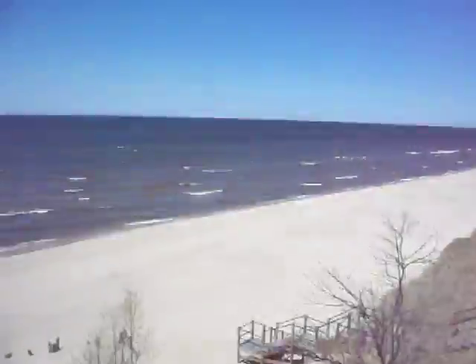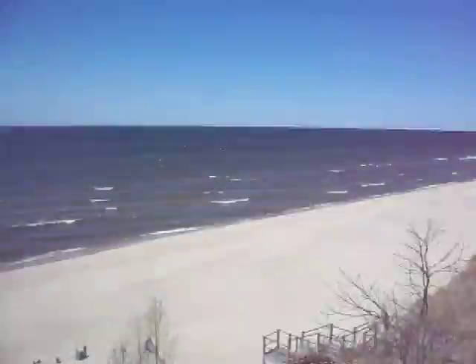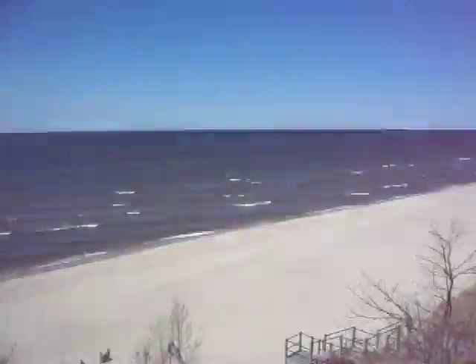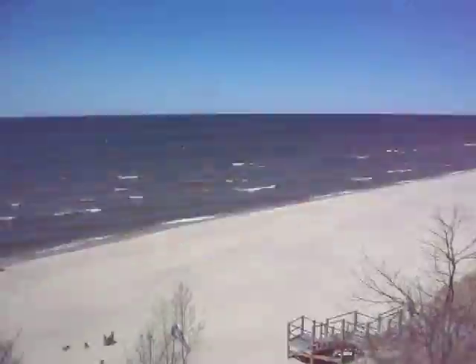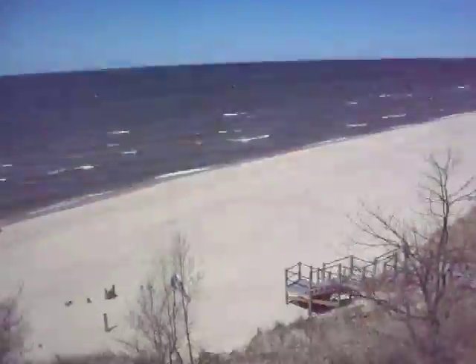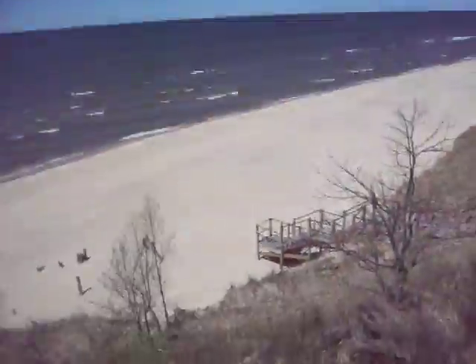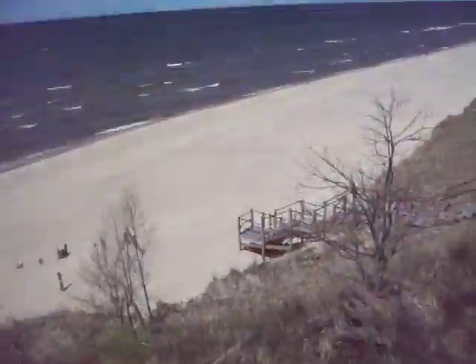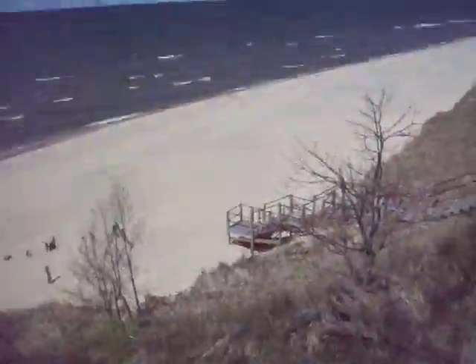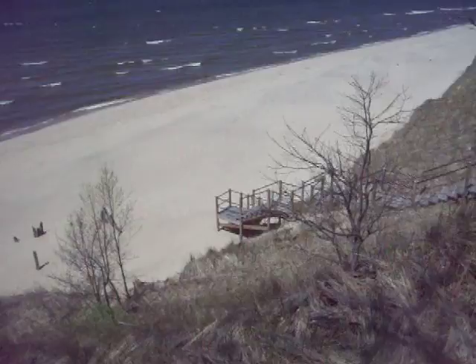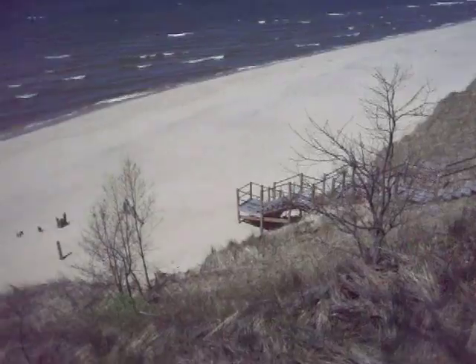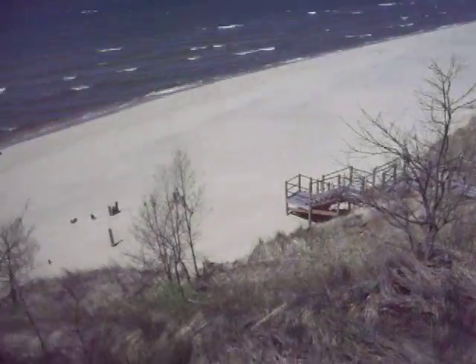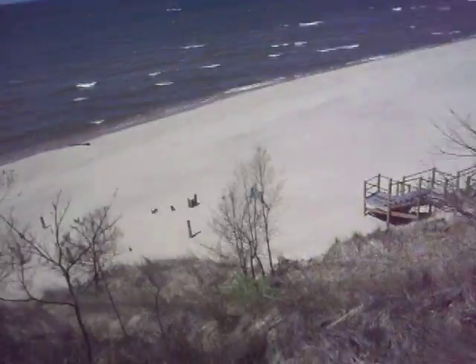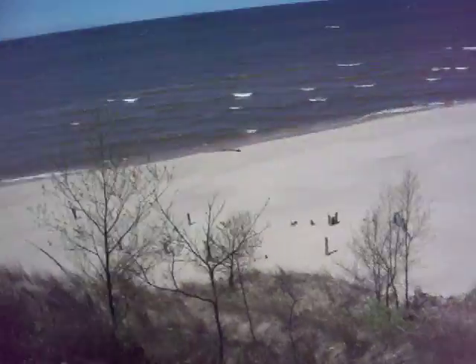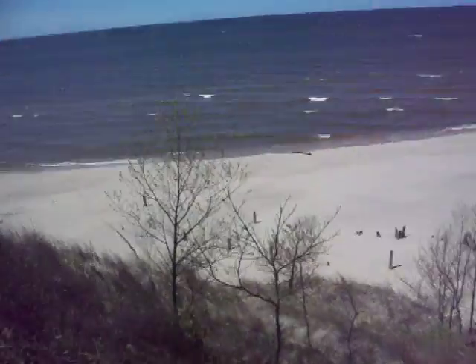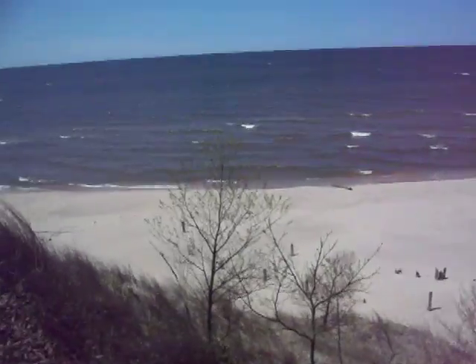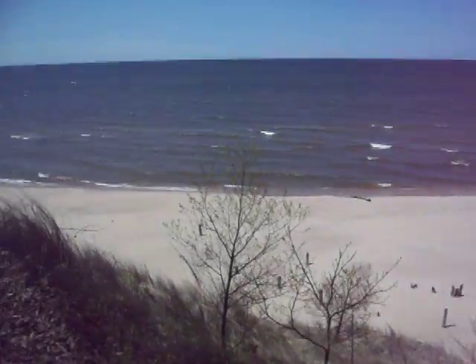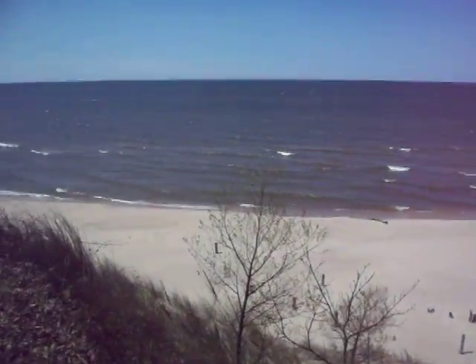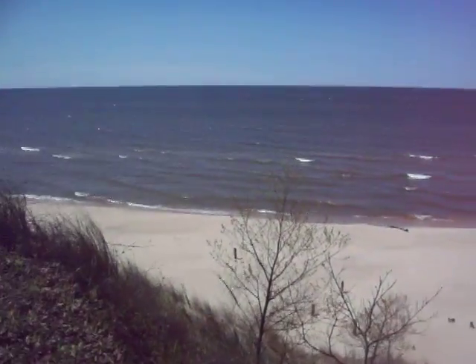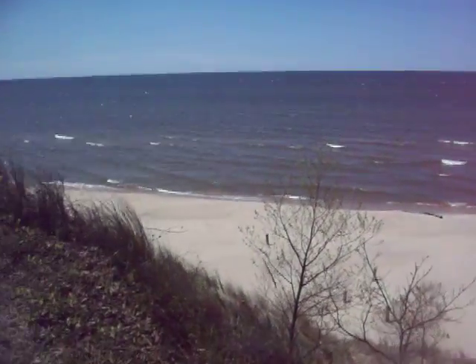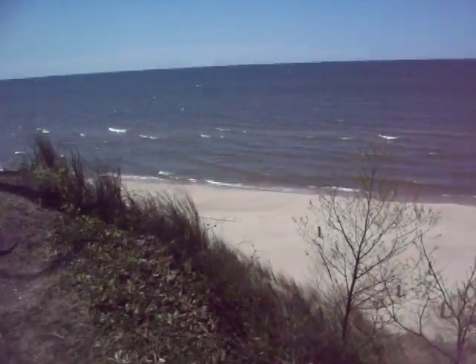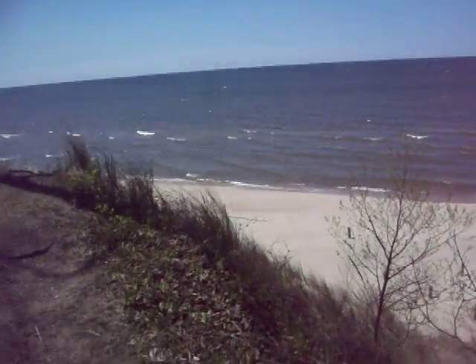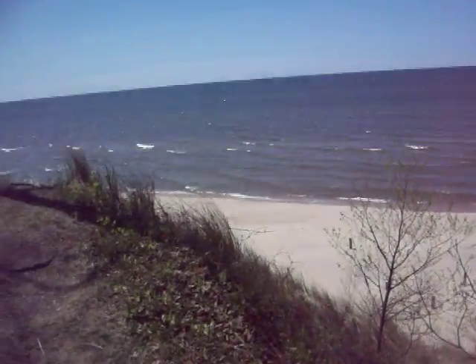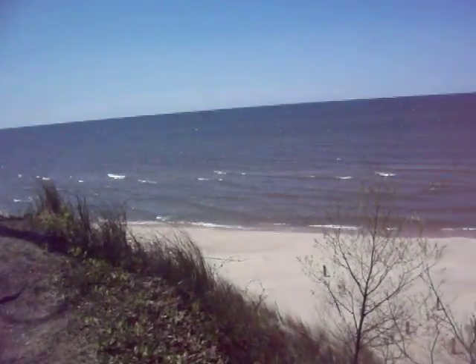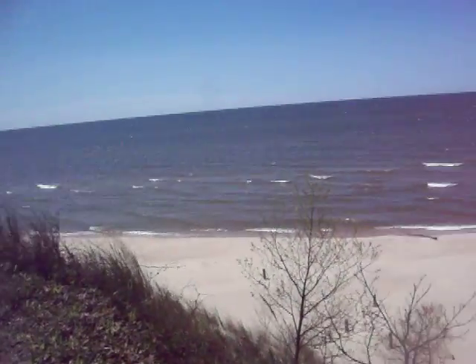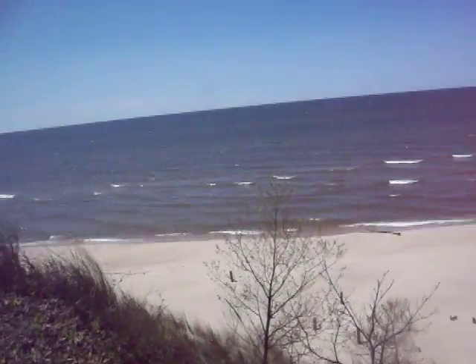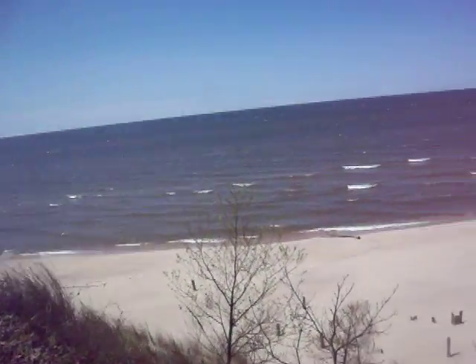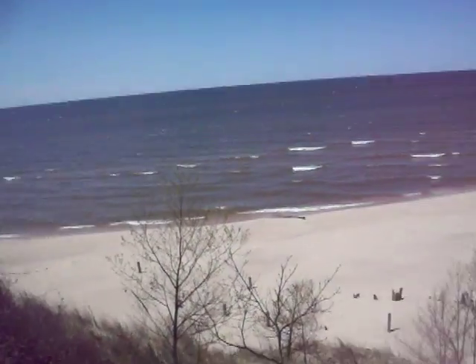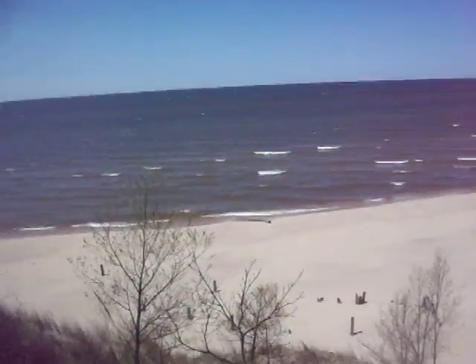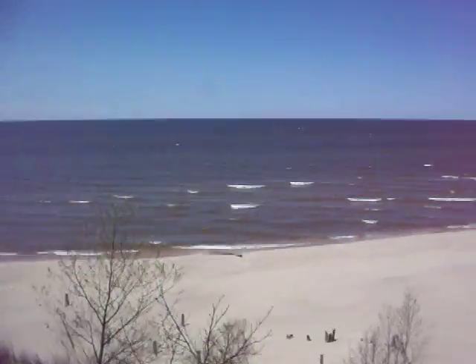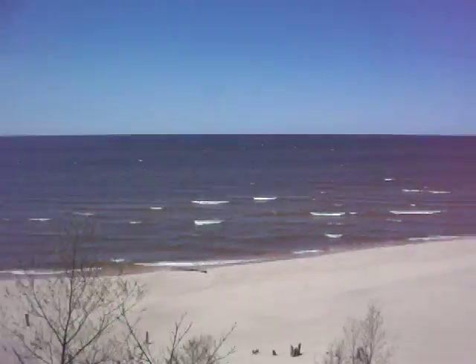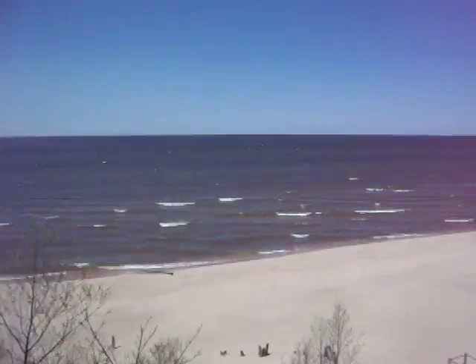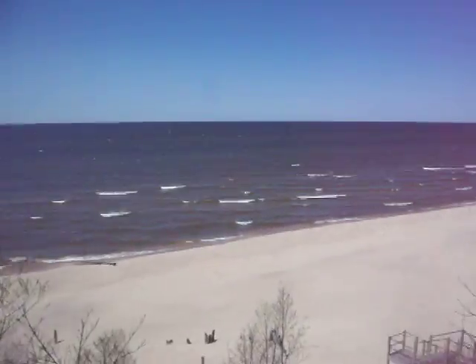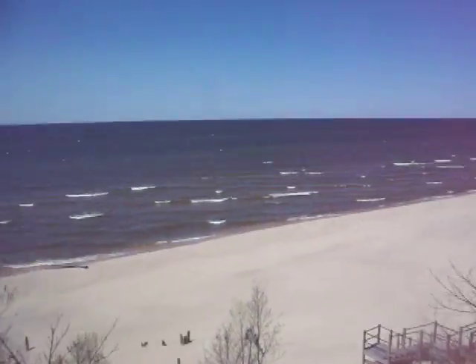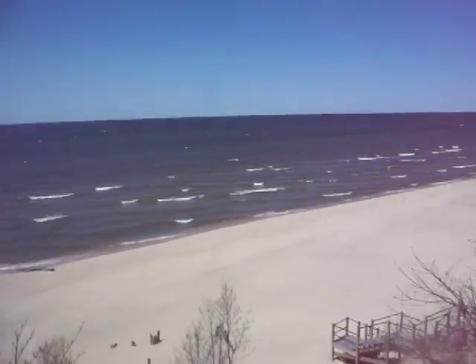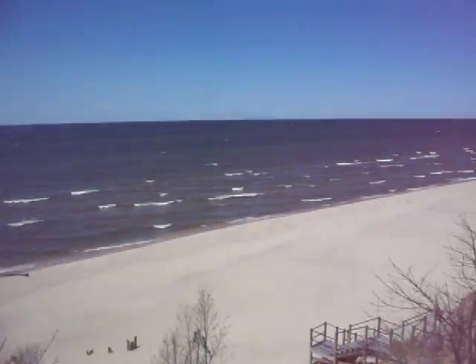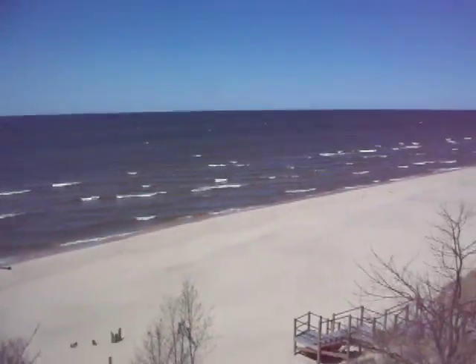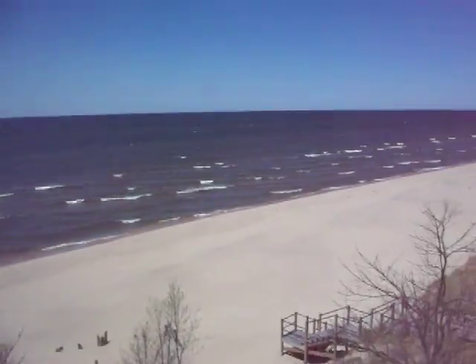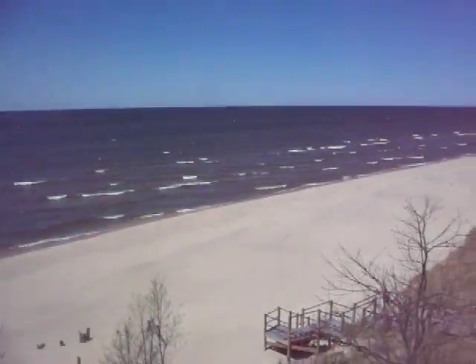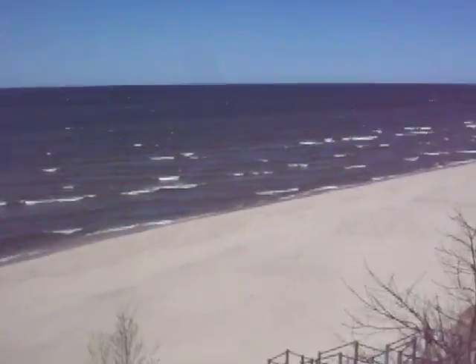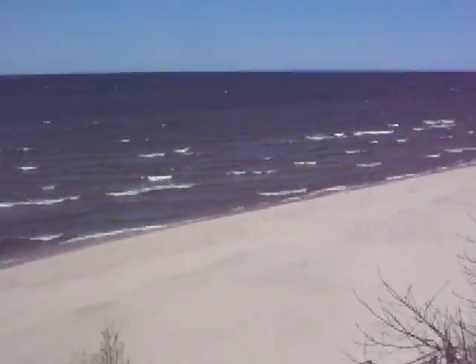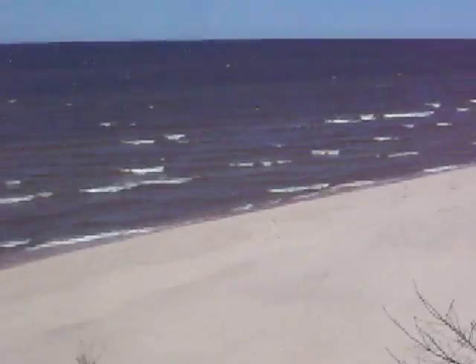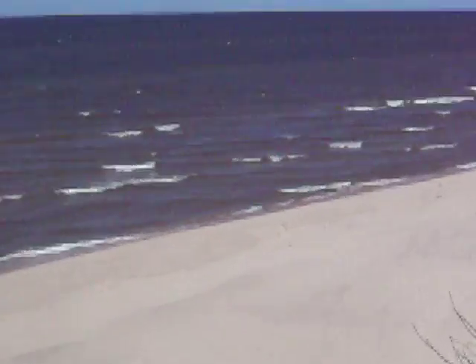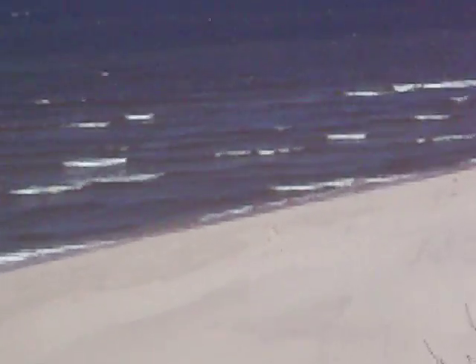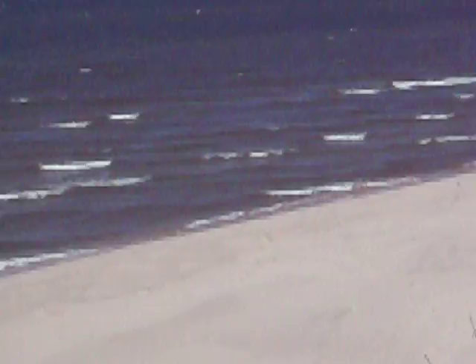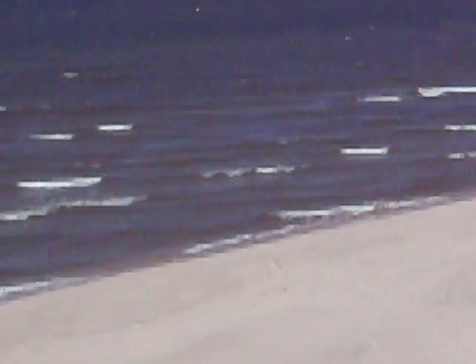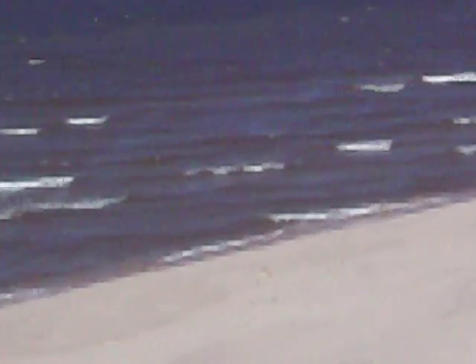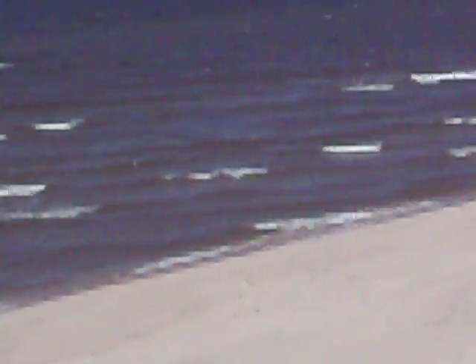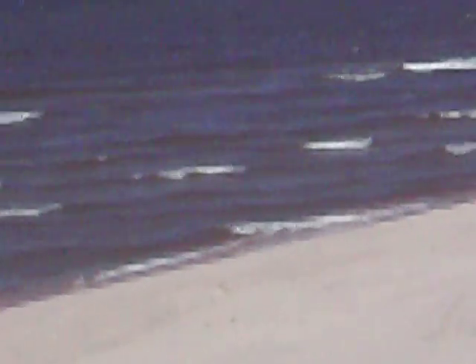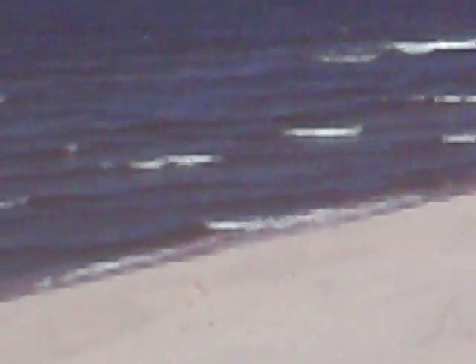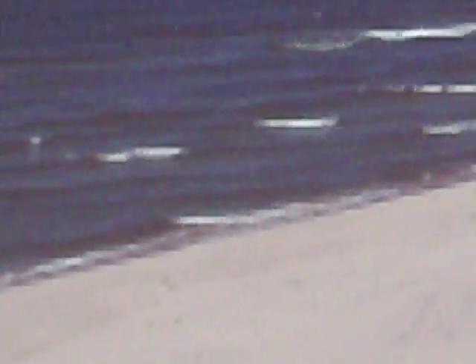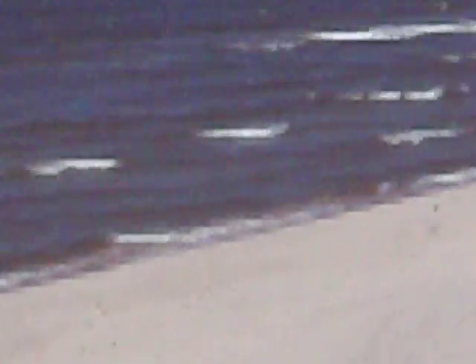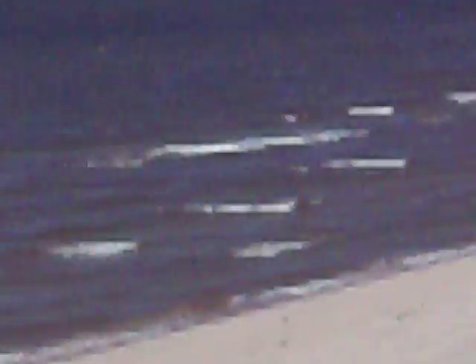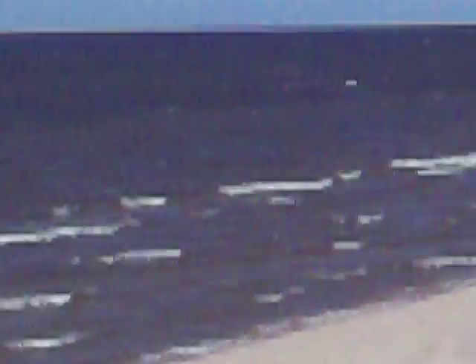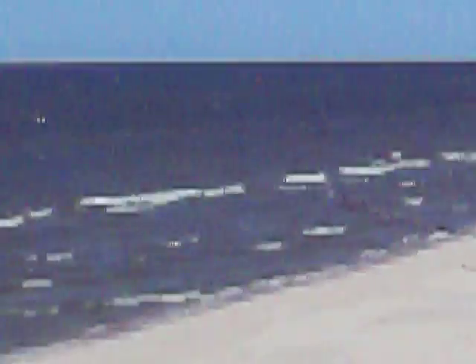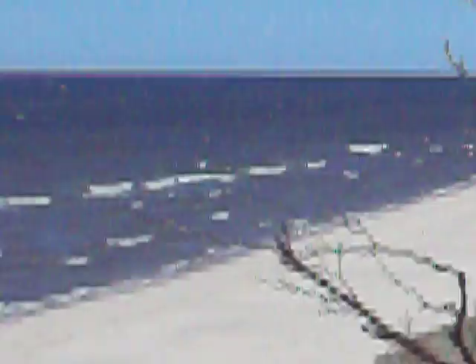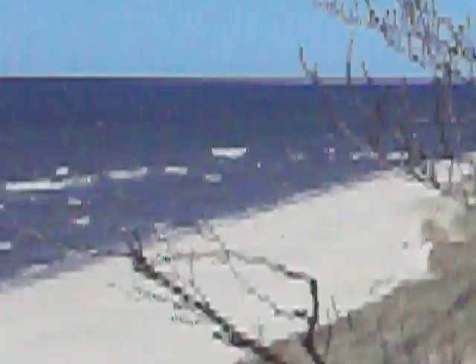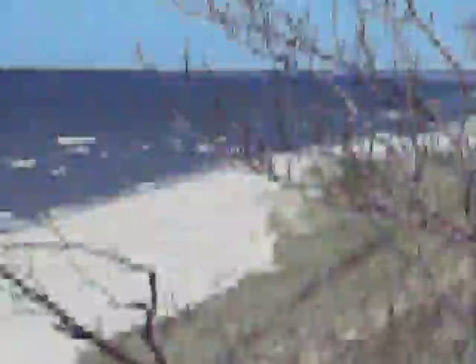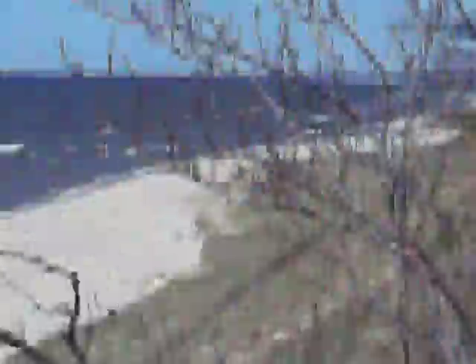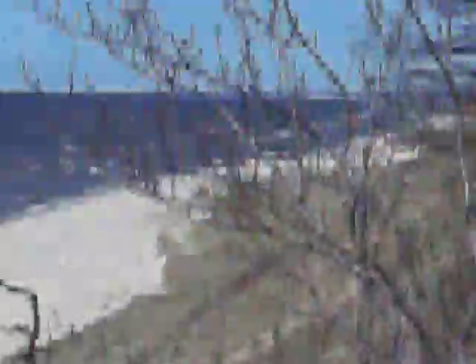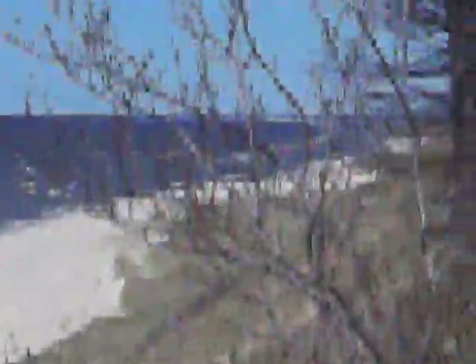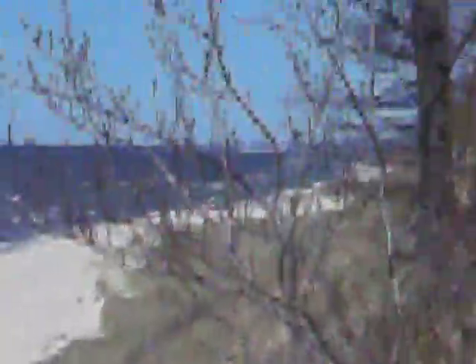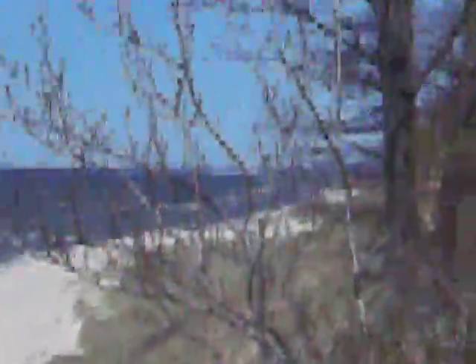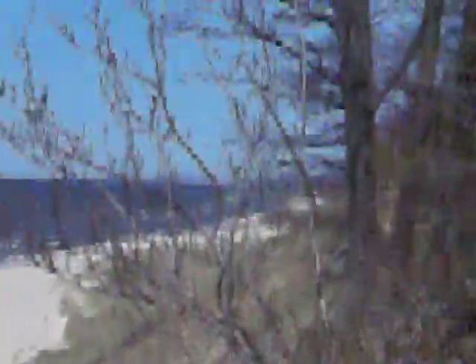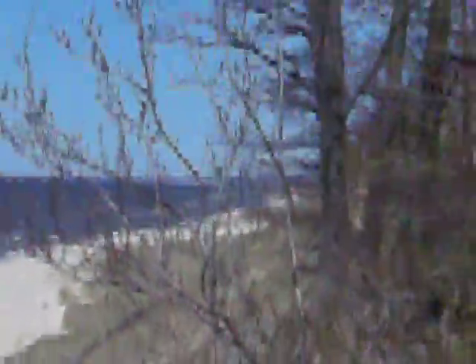We're right on the beach as you can see, and this is a beautiful field. The beach right down there, and it stretches.